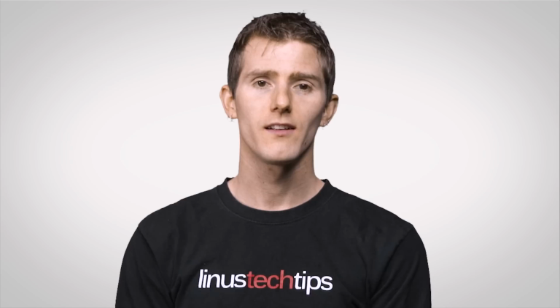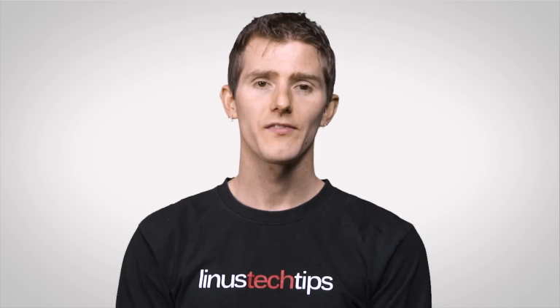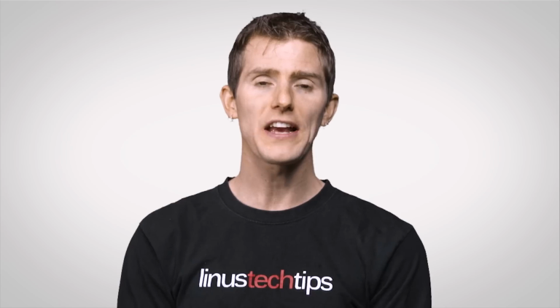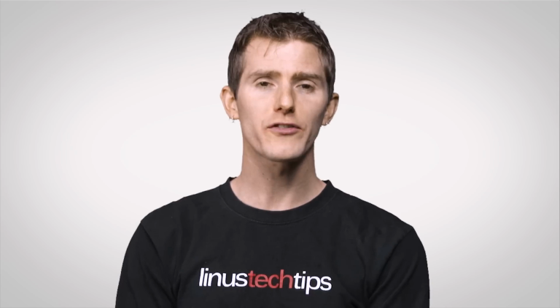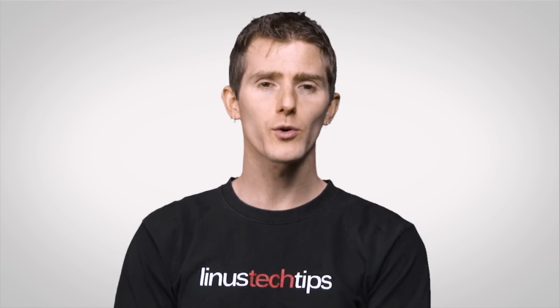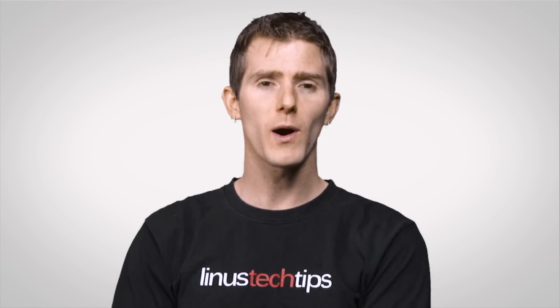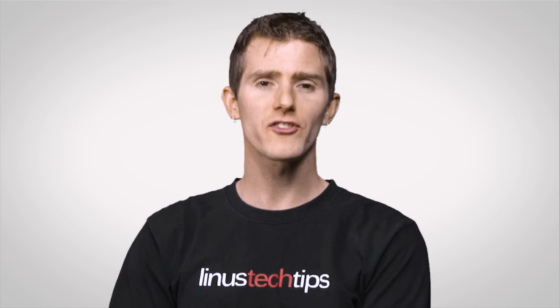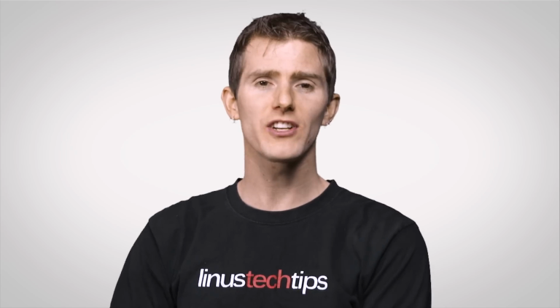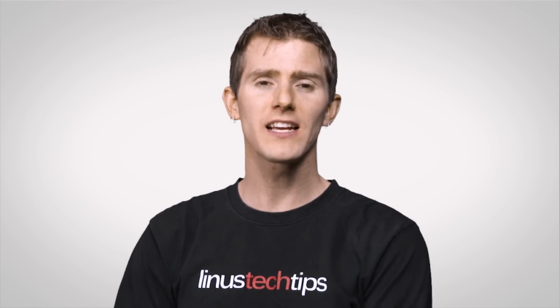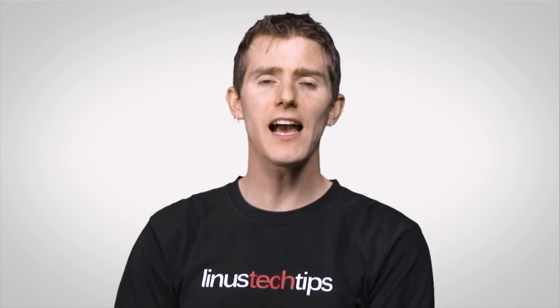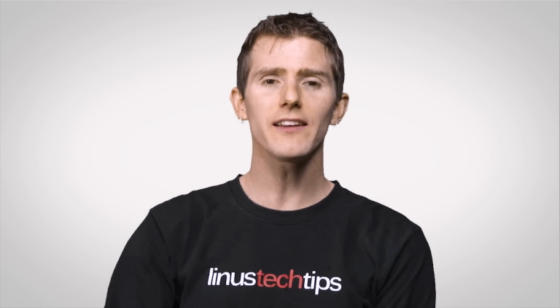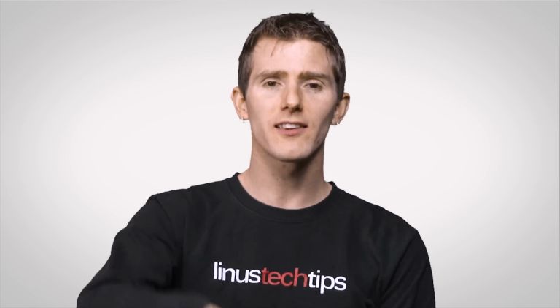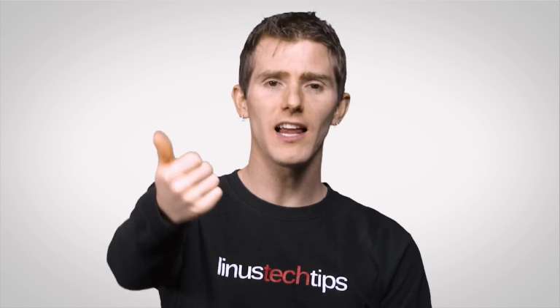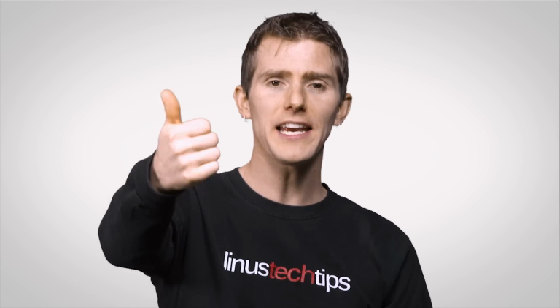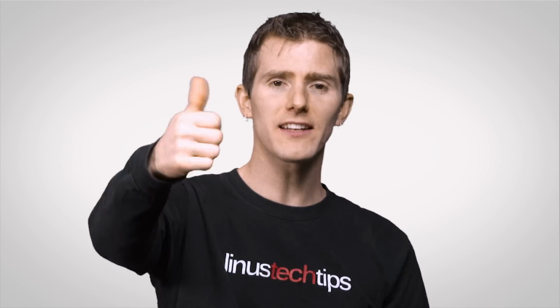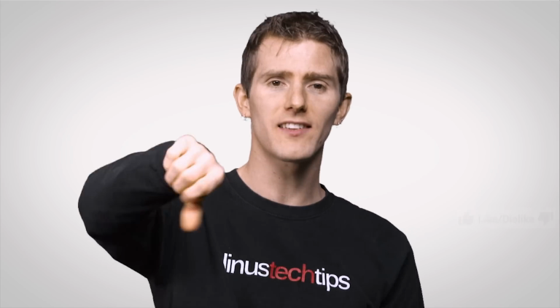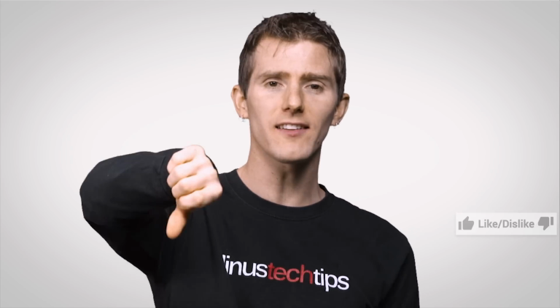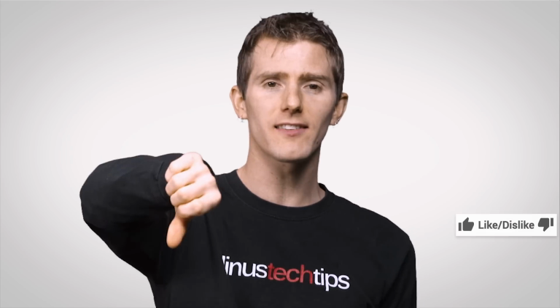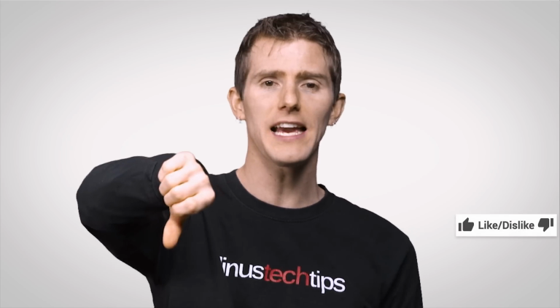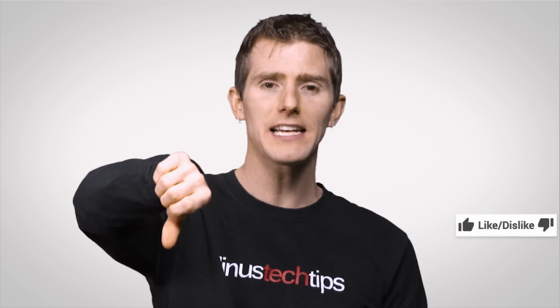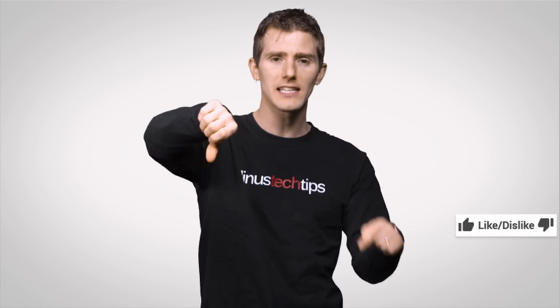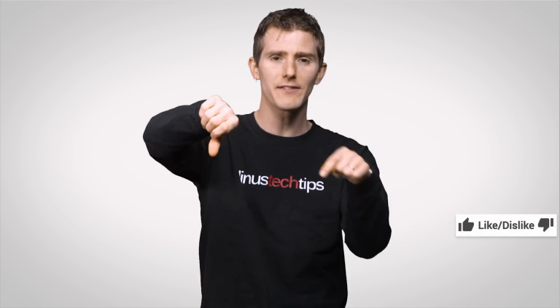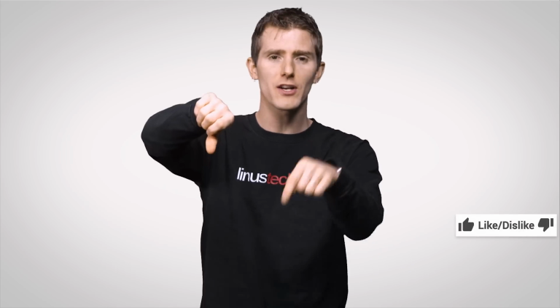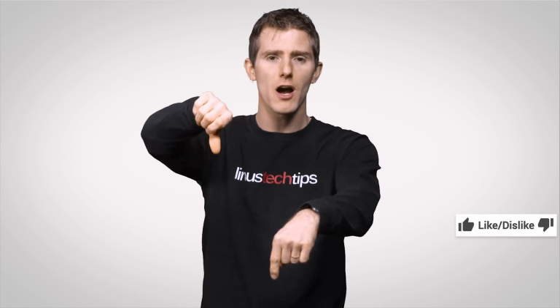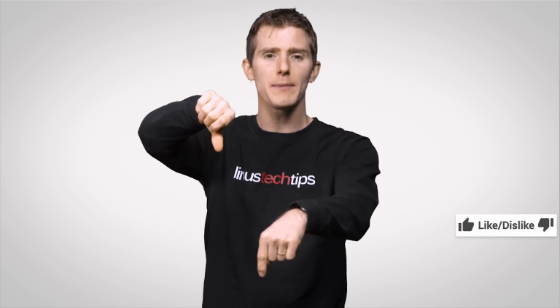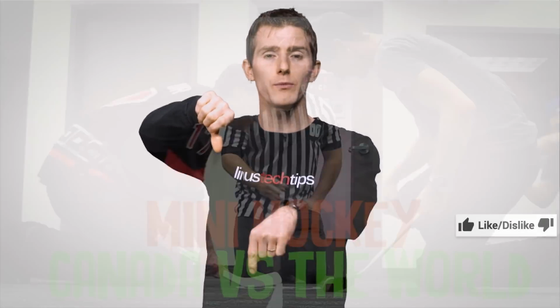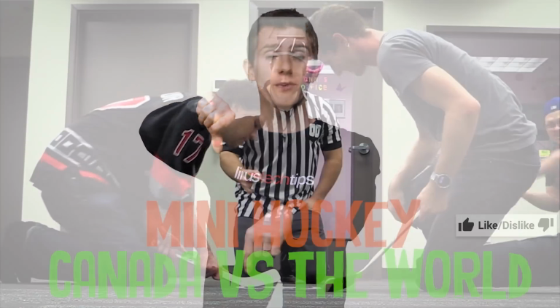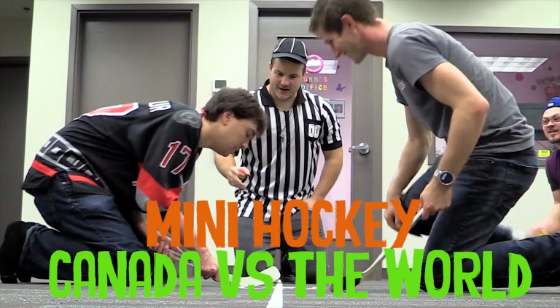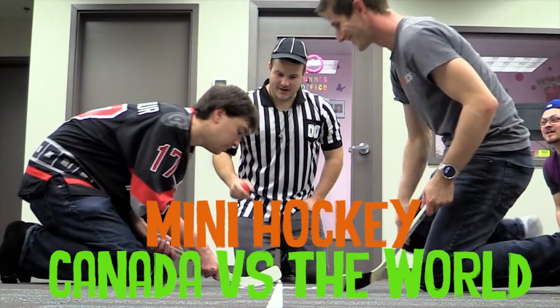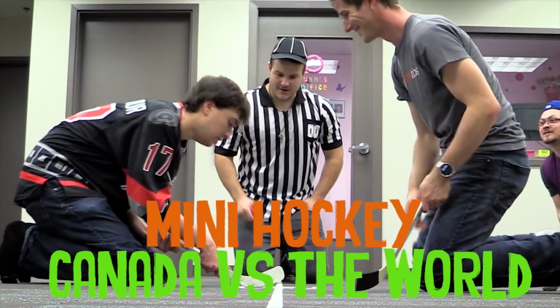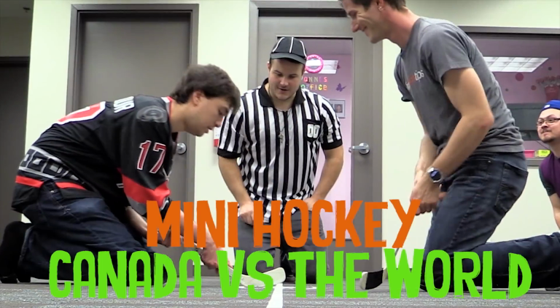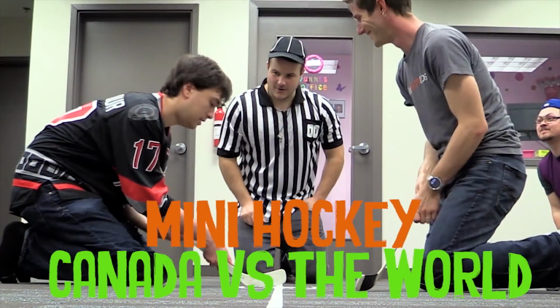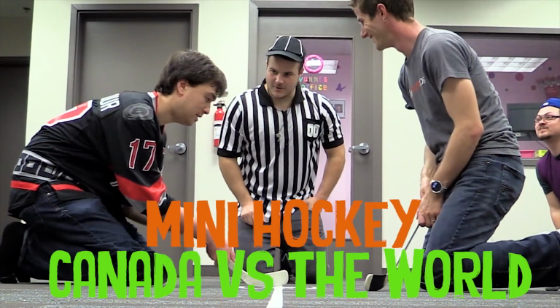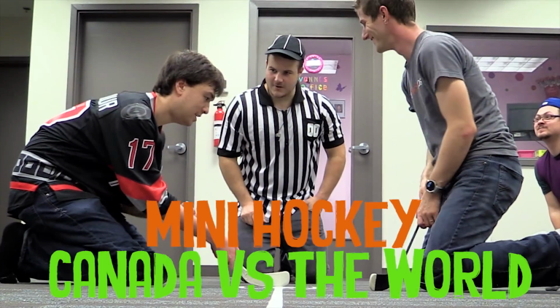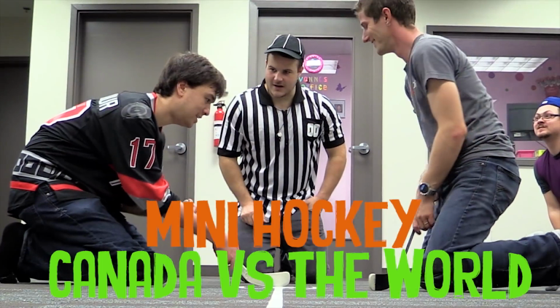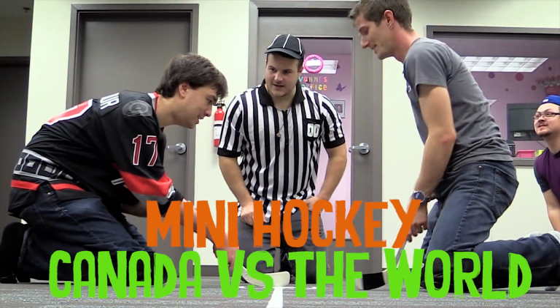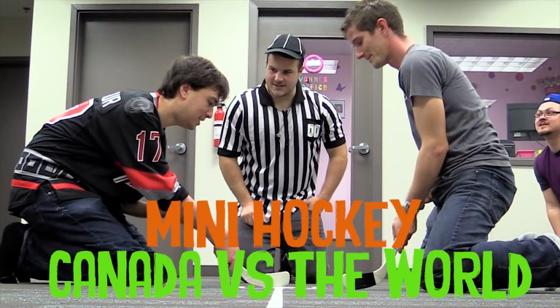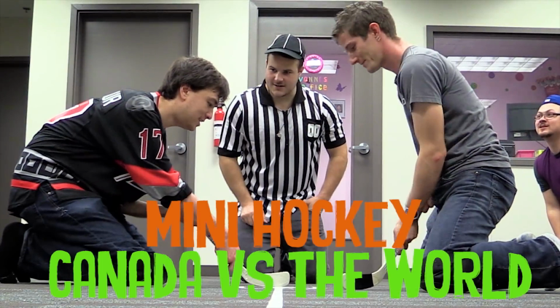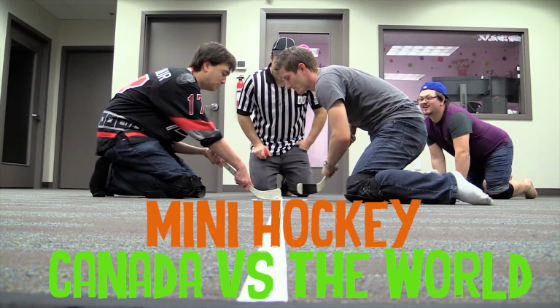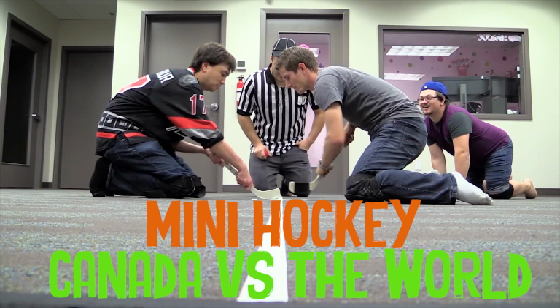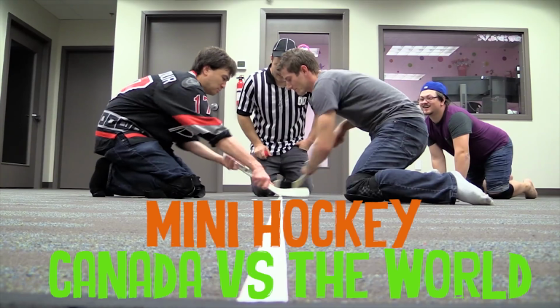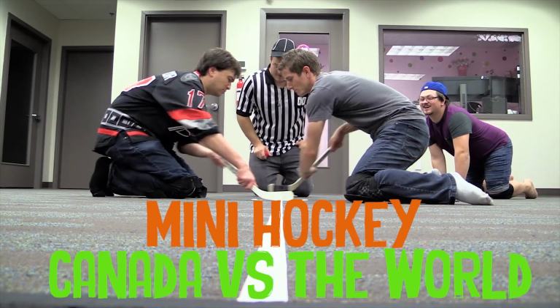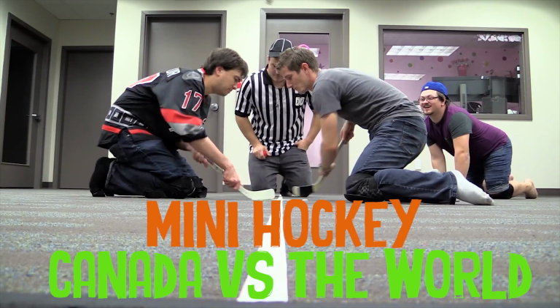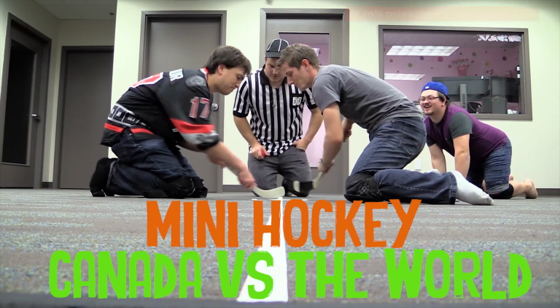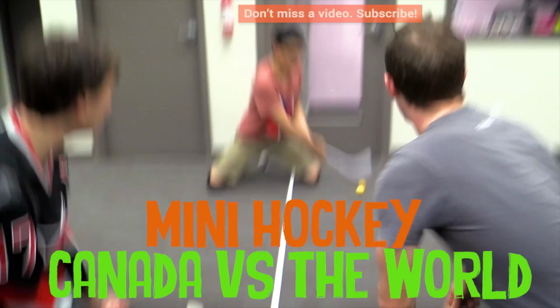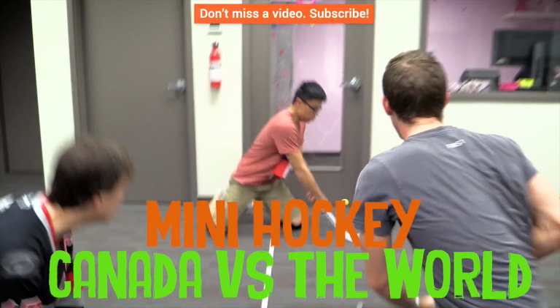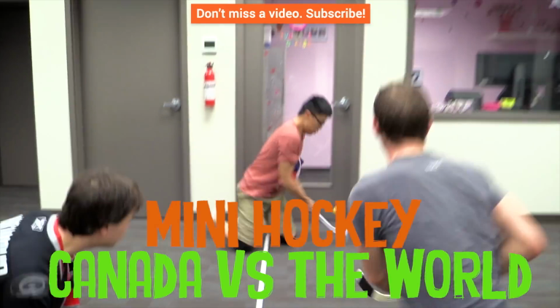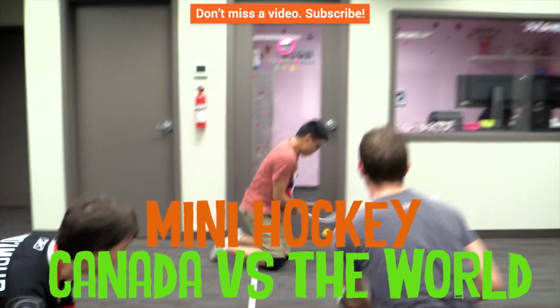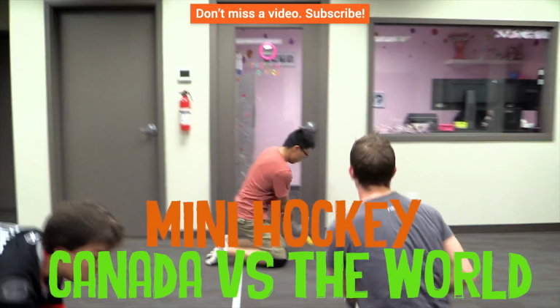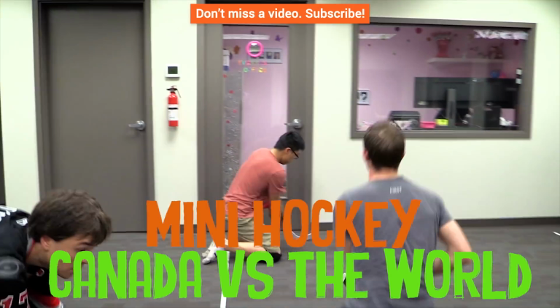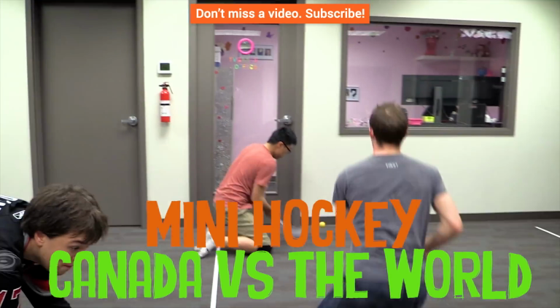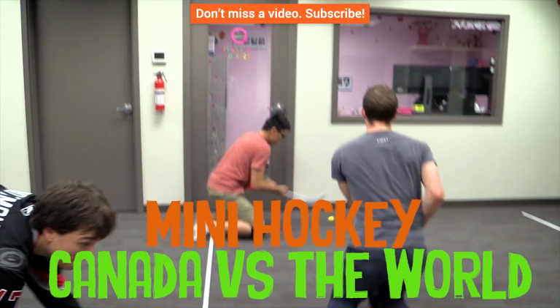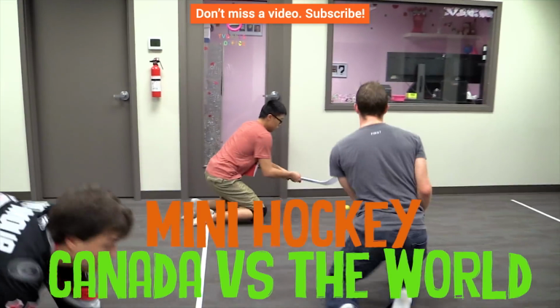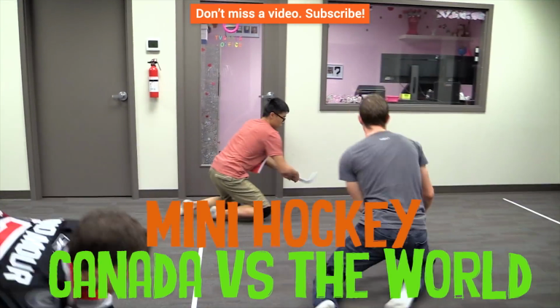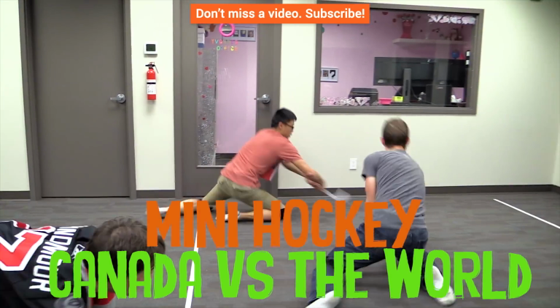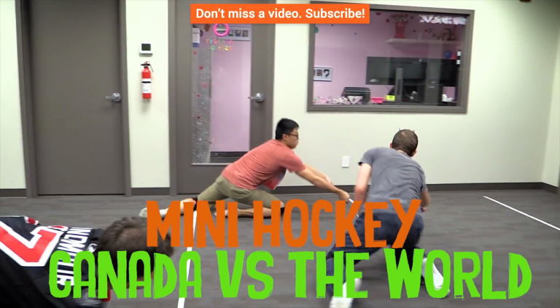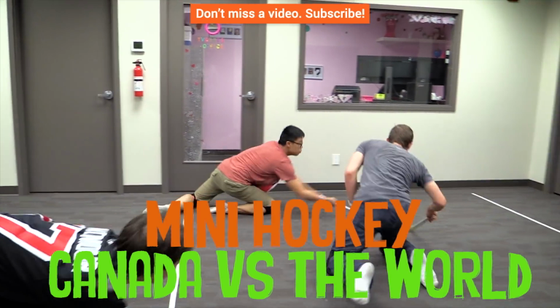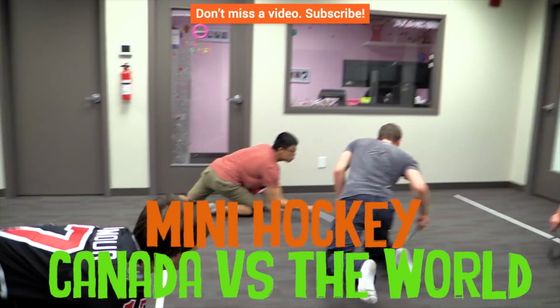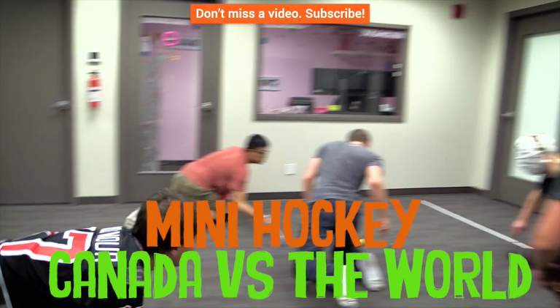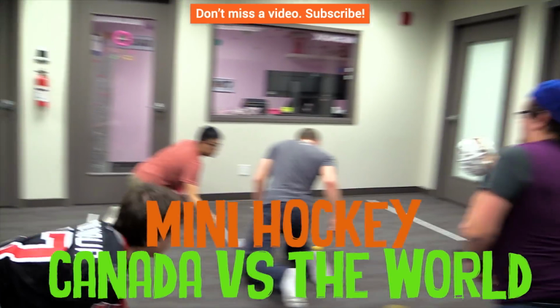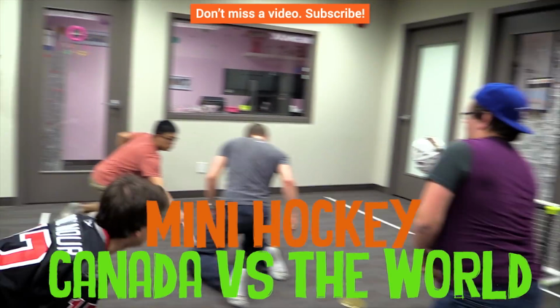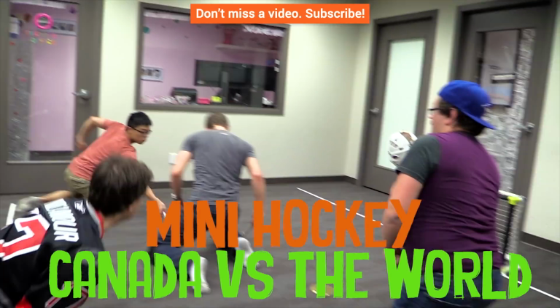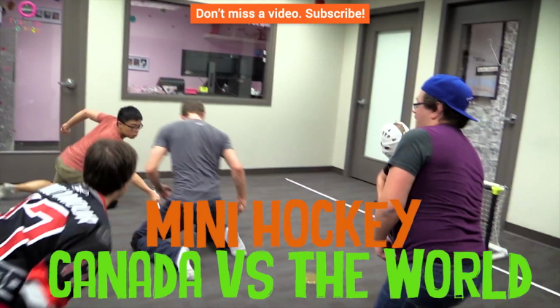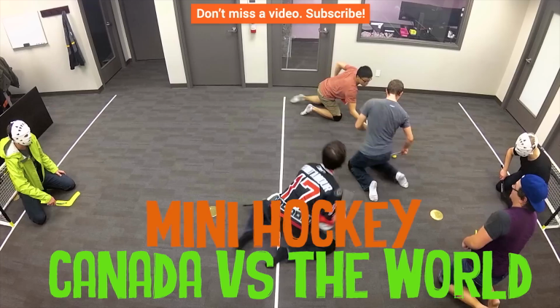Thanks for watching, guys. Like, dislike, leave a comment with suggestions for future videos. Check out our other video here and don't forget to subscribe.